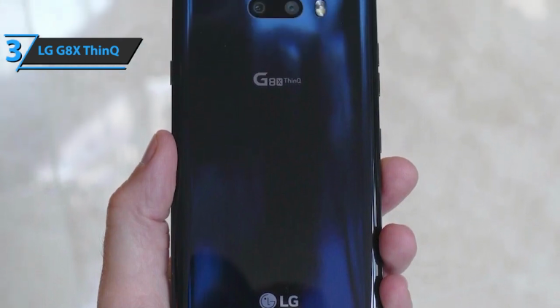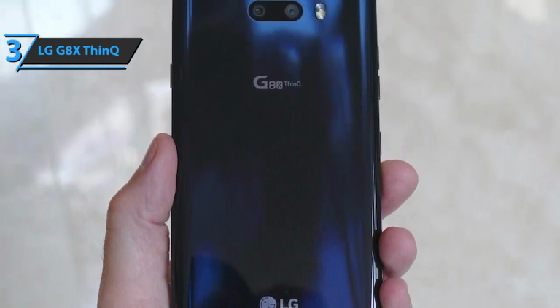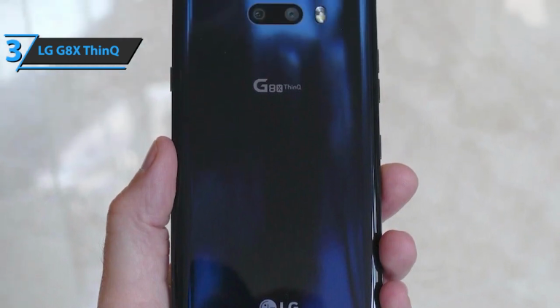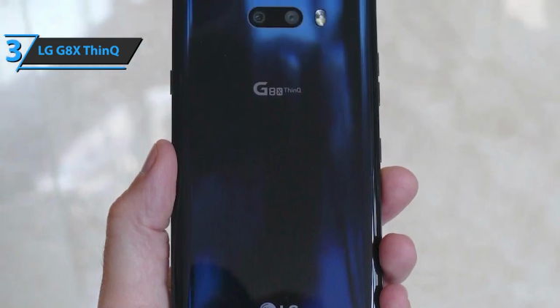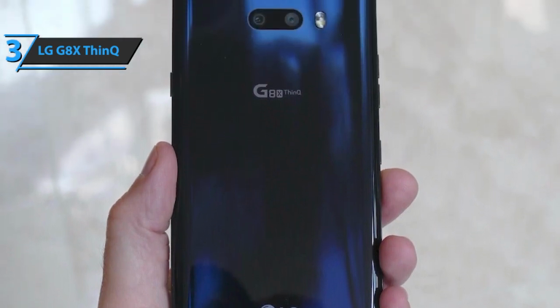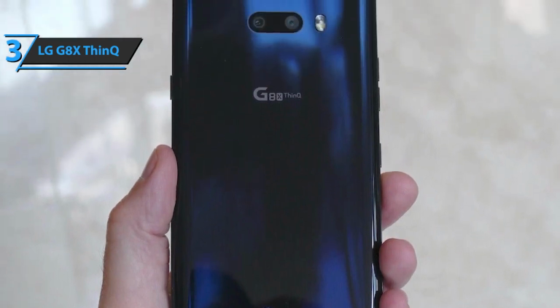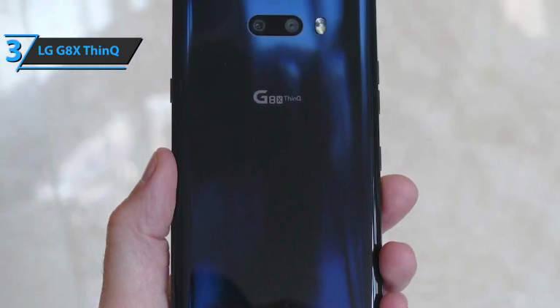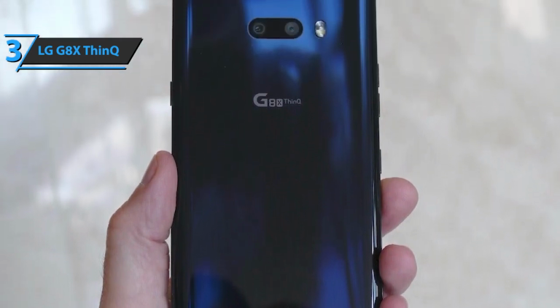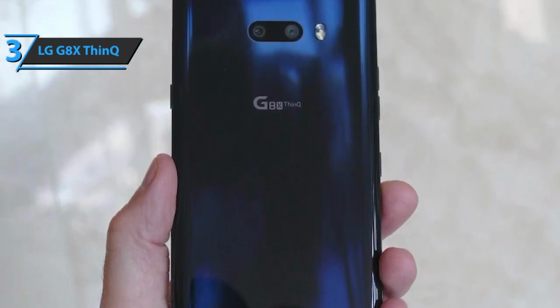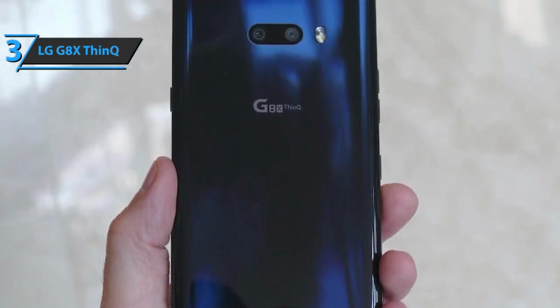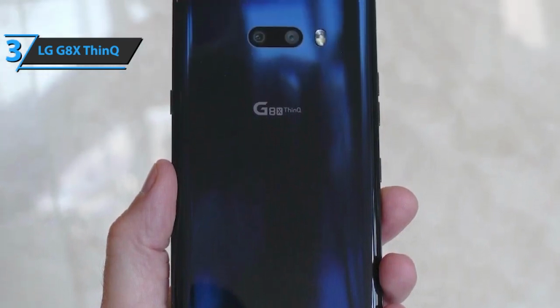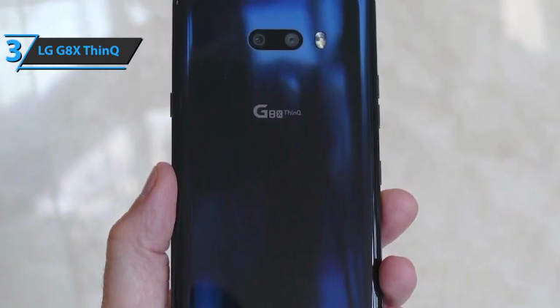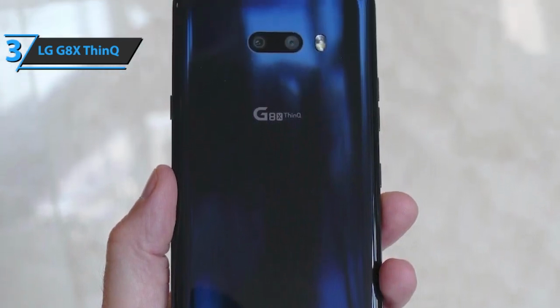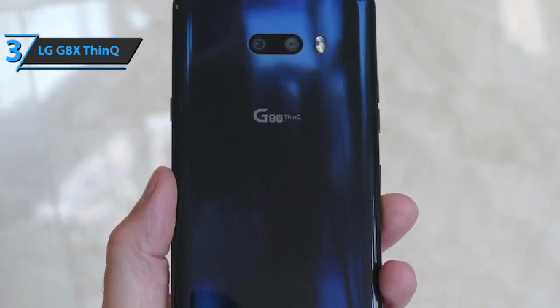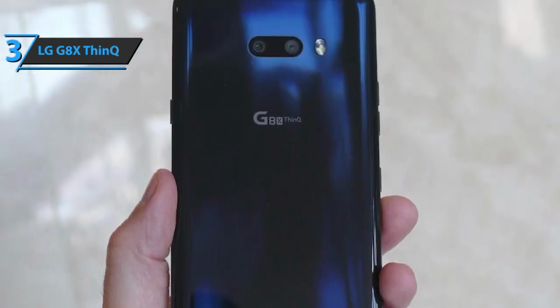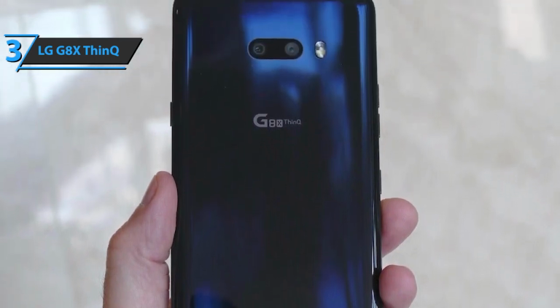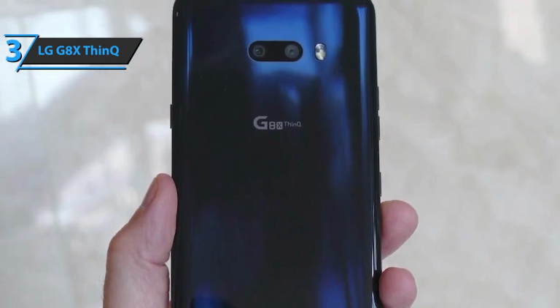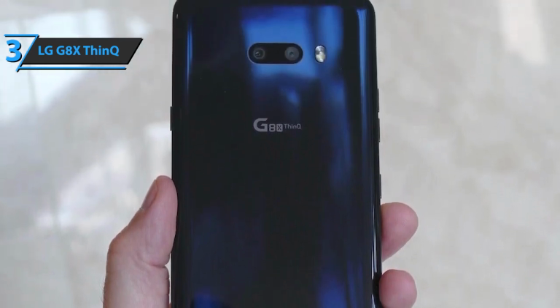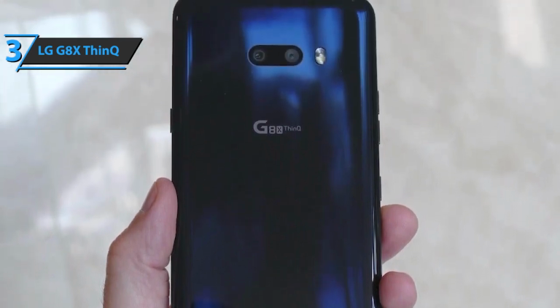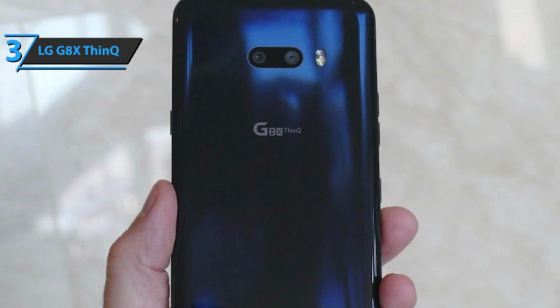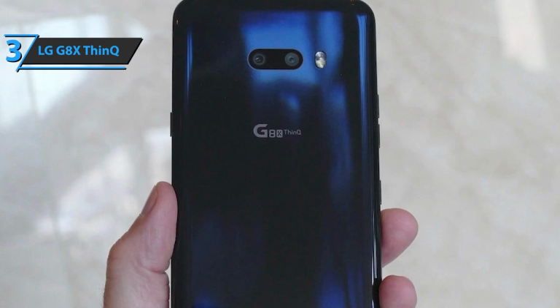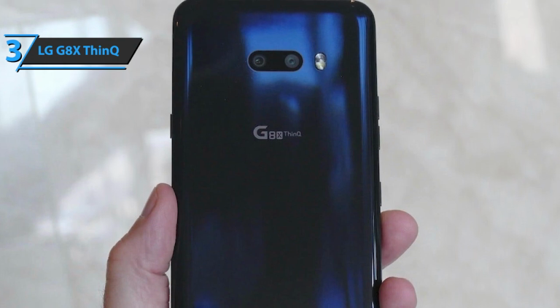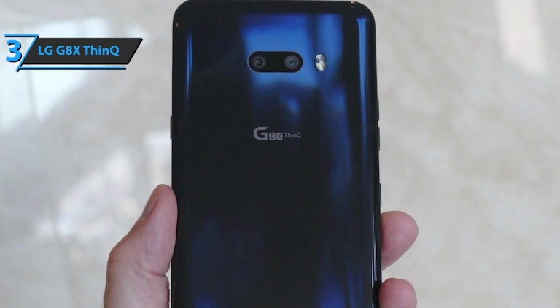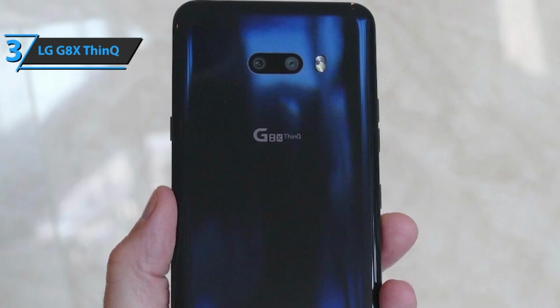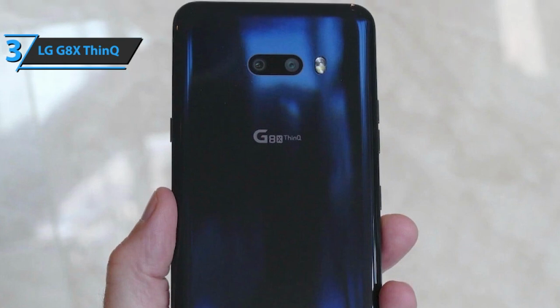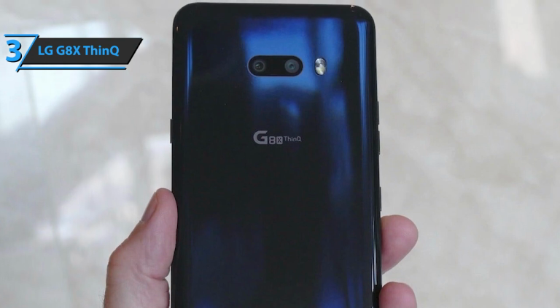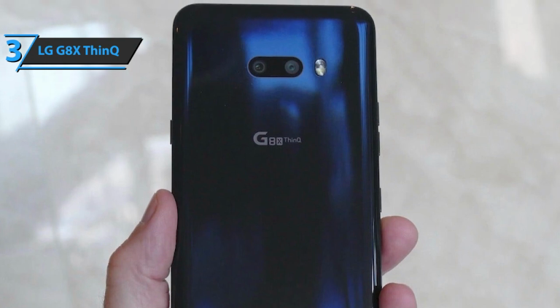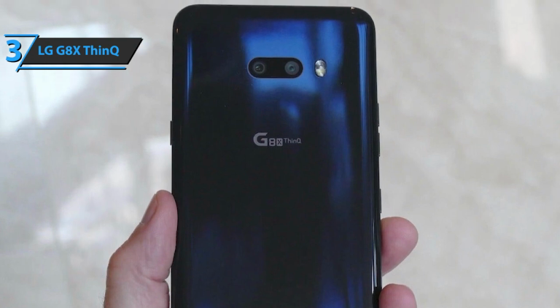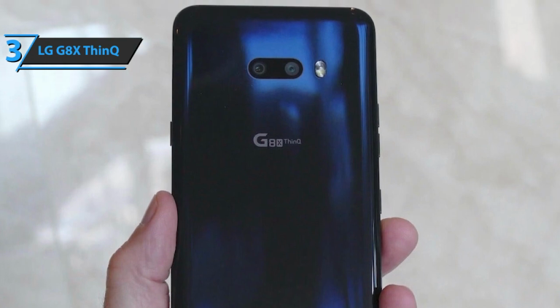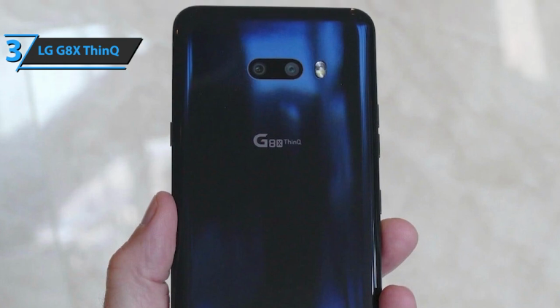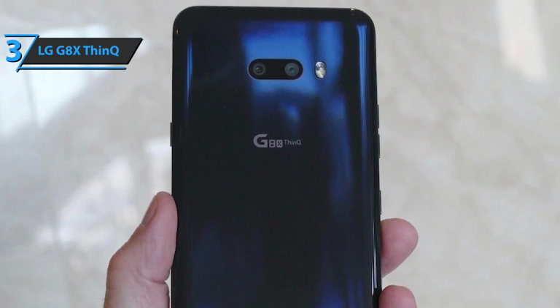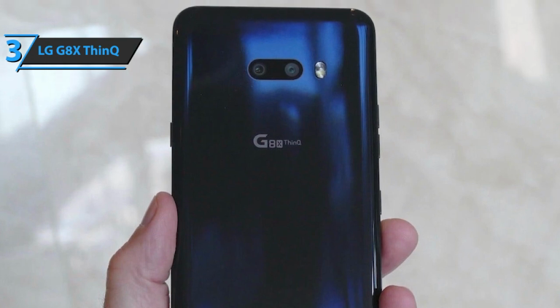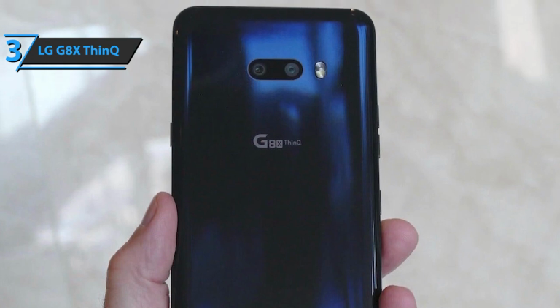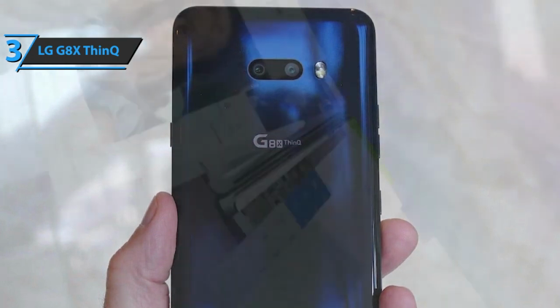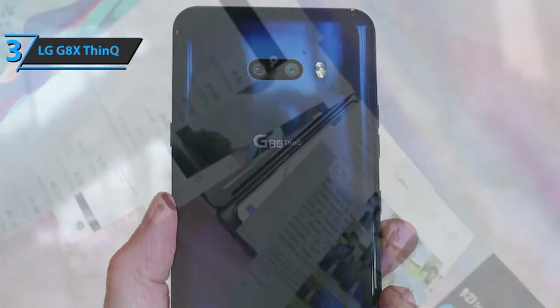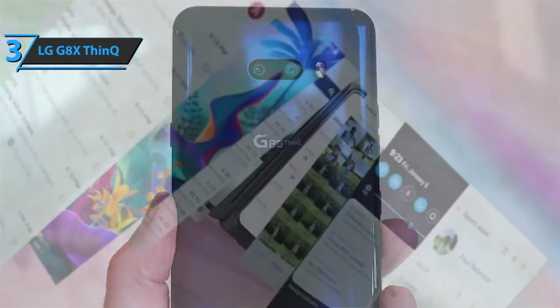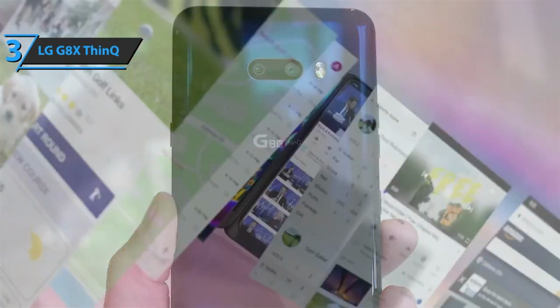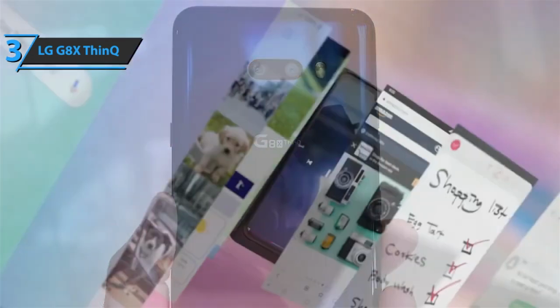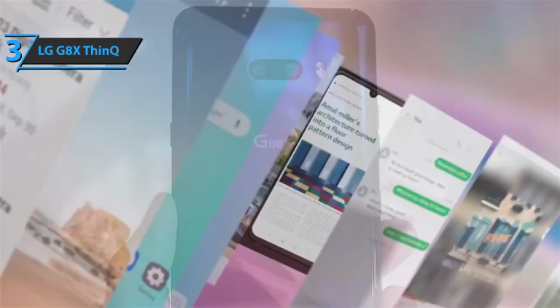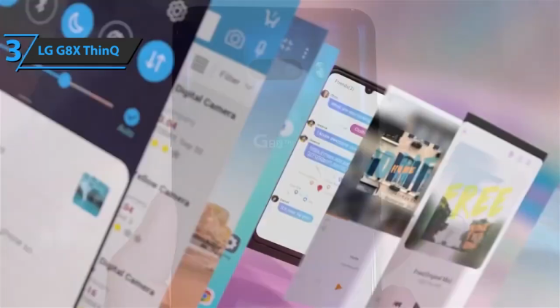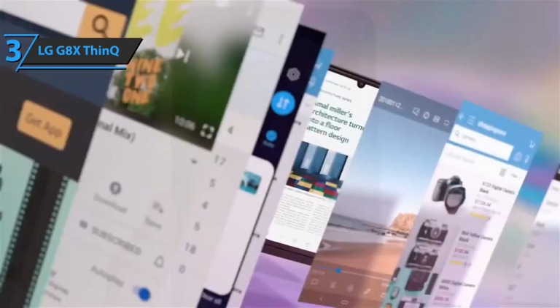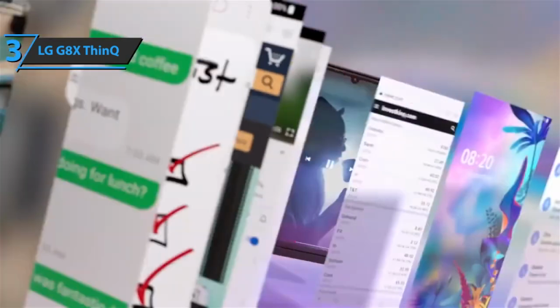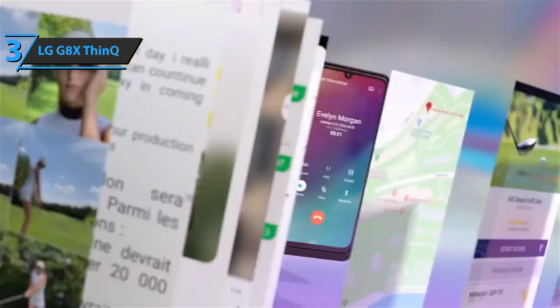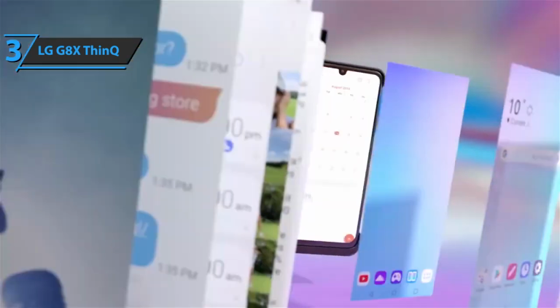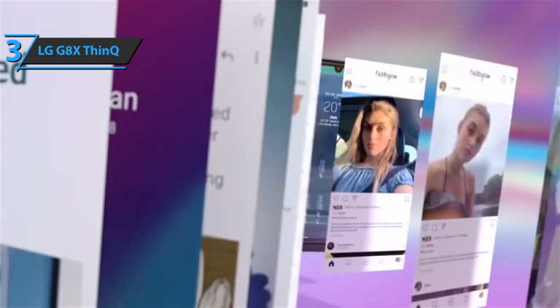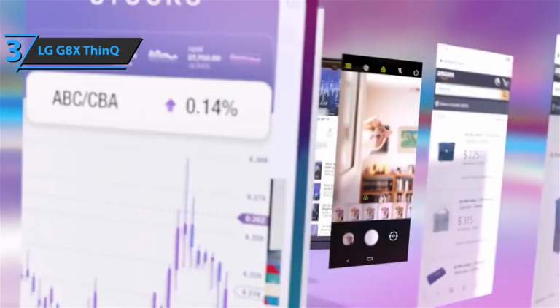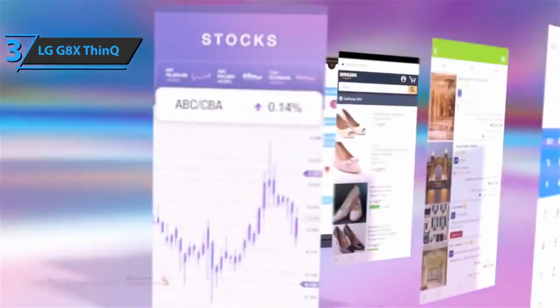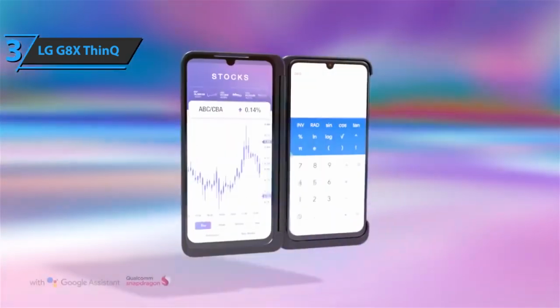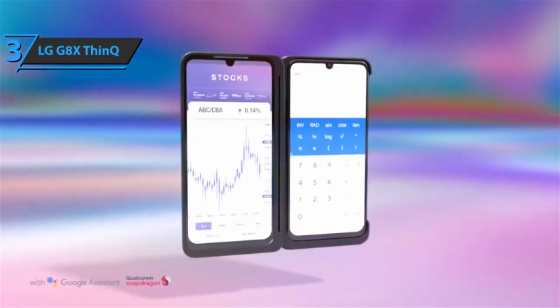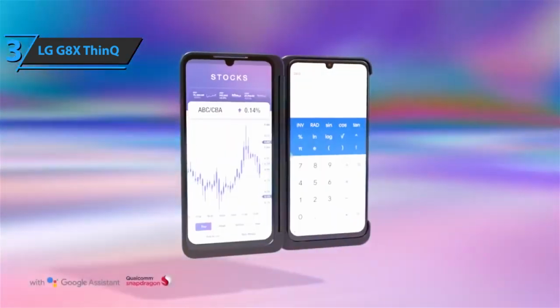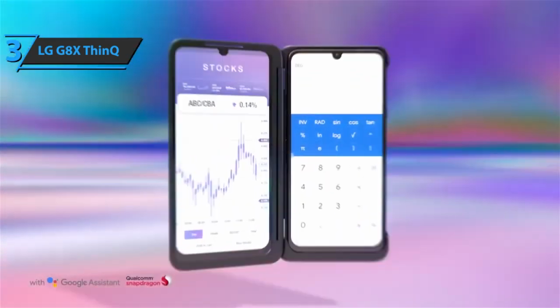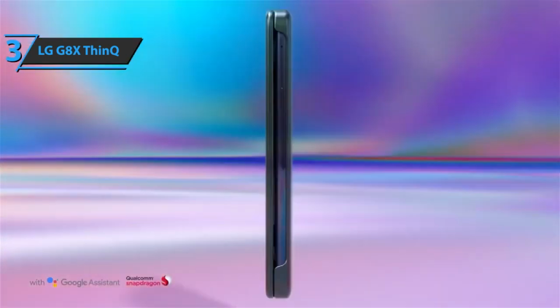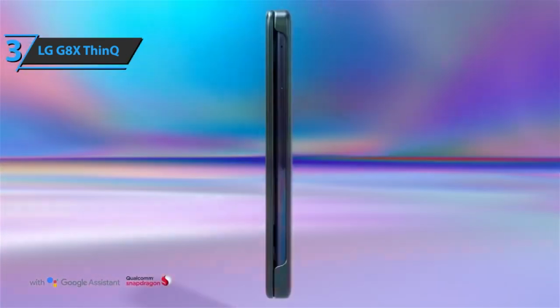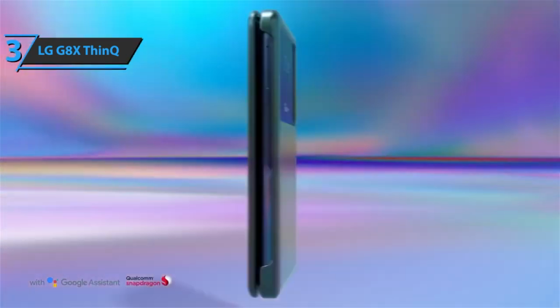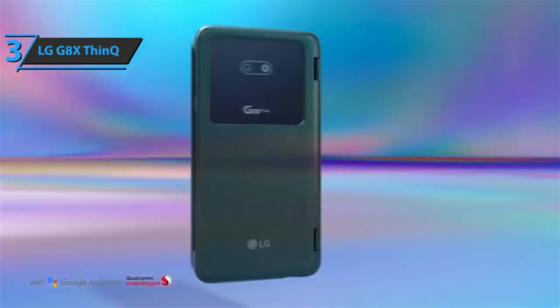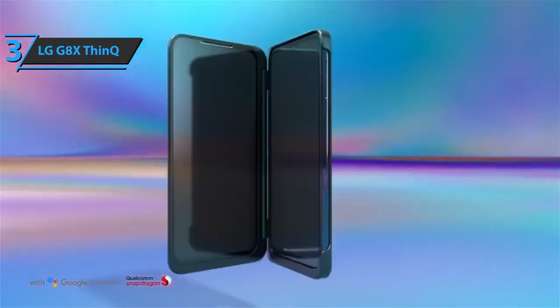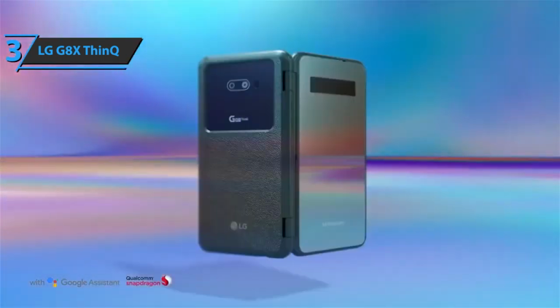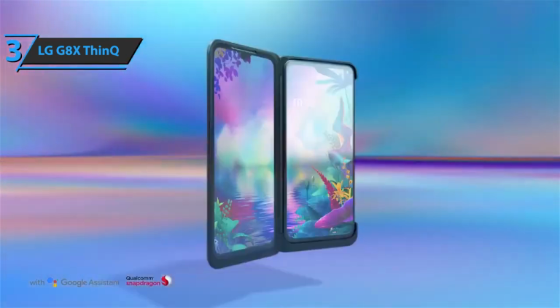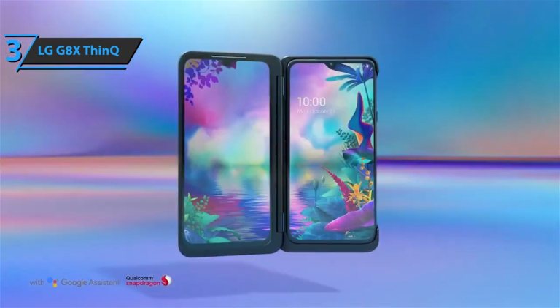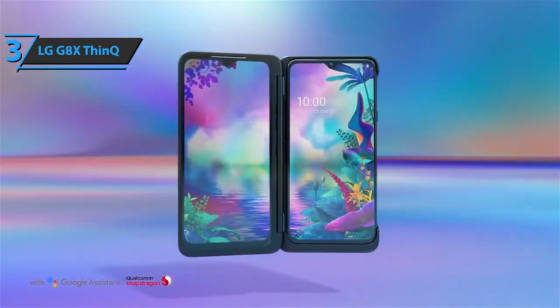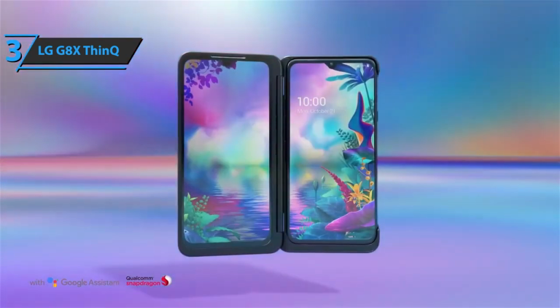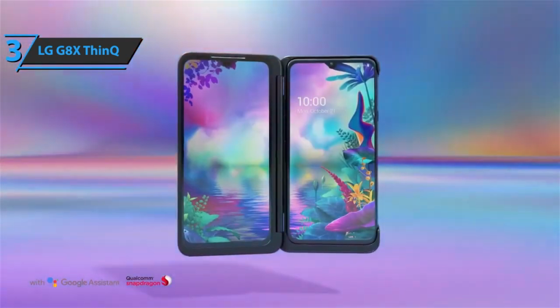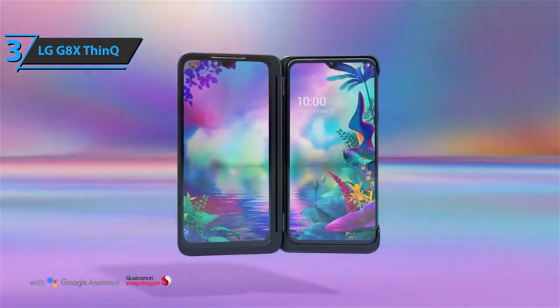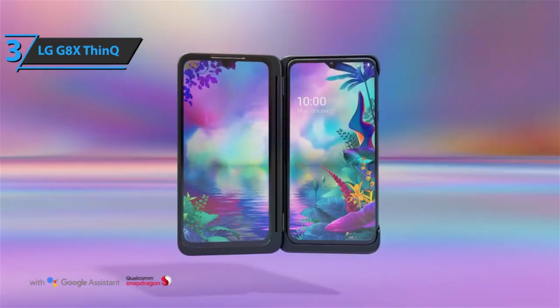The camera offers a really good level of detail, vivid colors, and a wide dynamic range. If you can afford this beast, we say go for it.